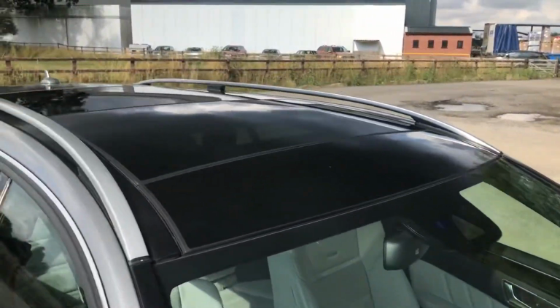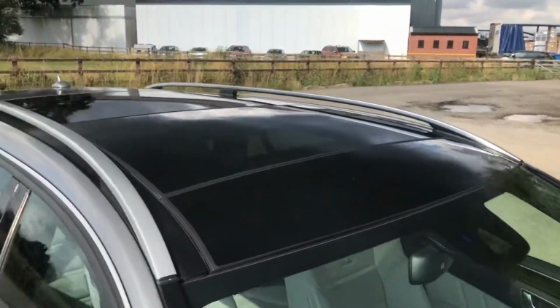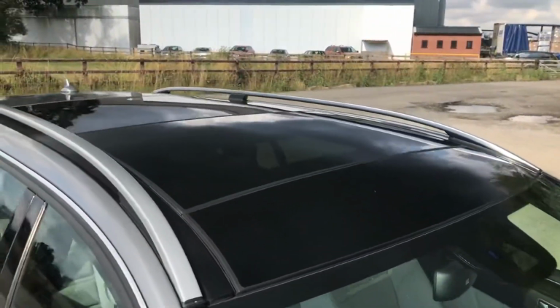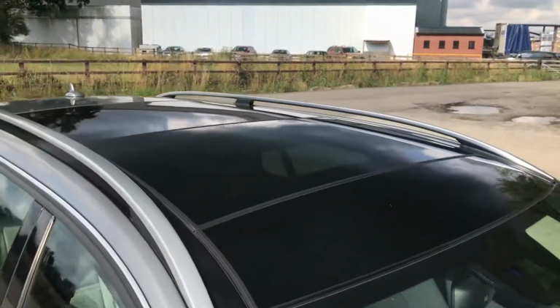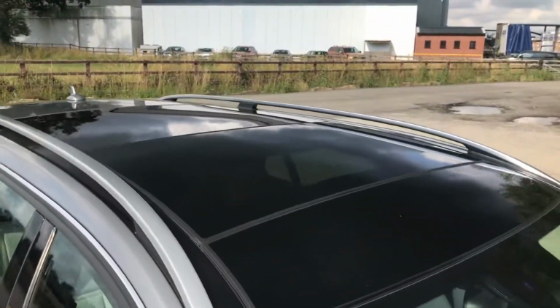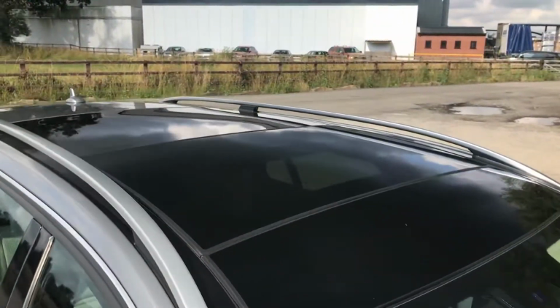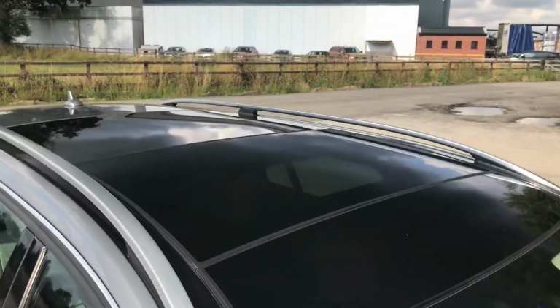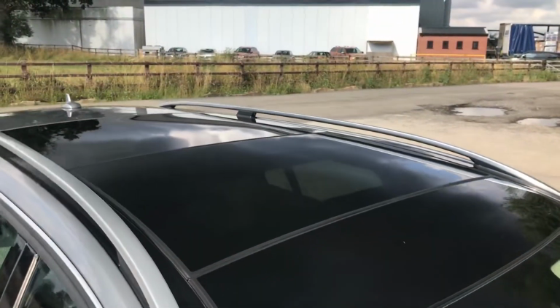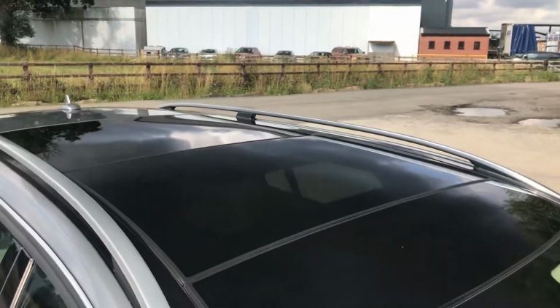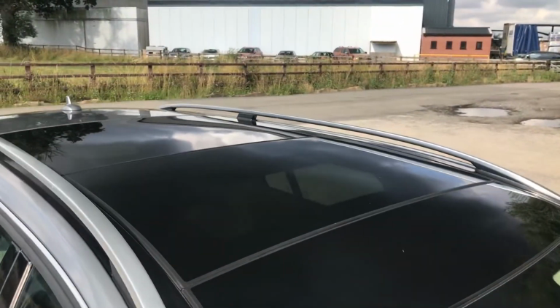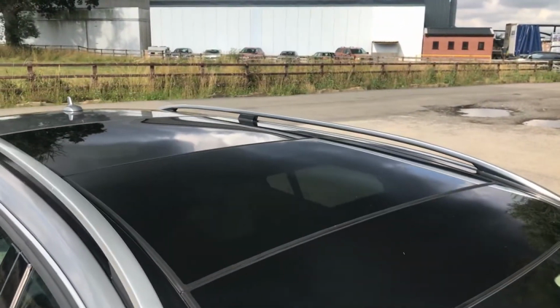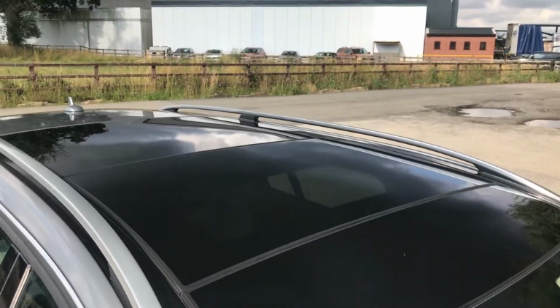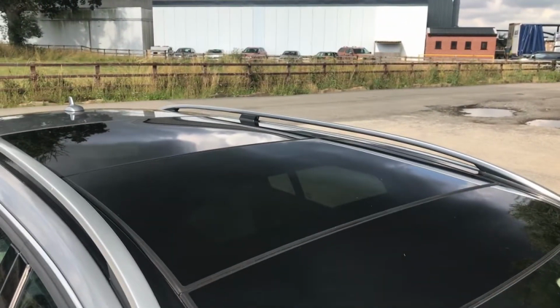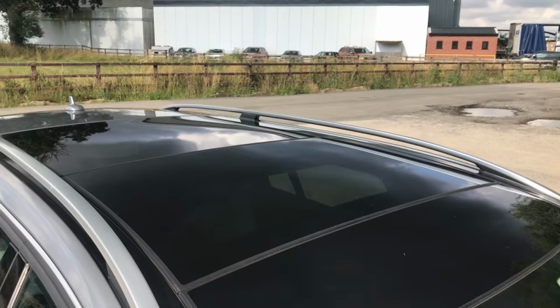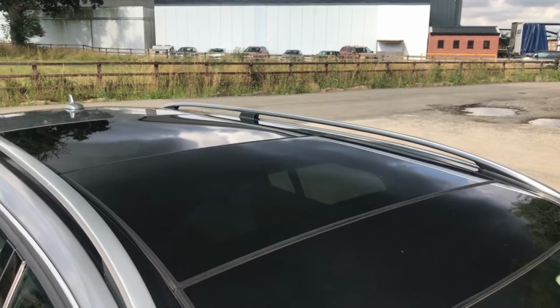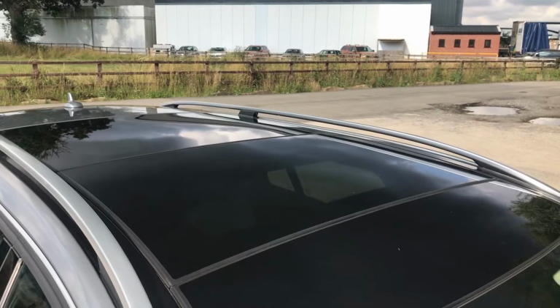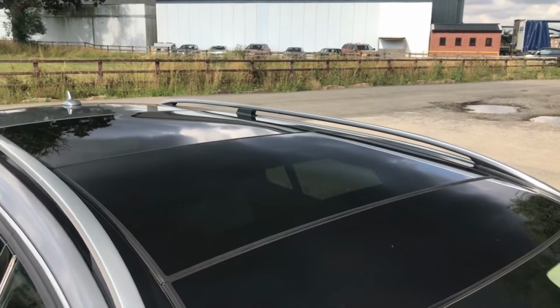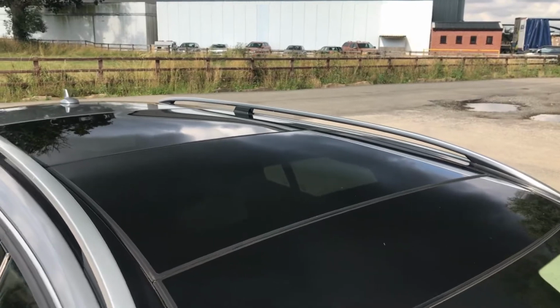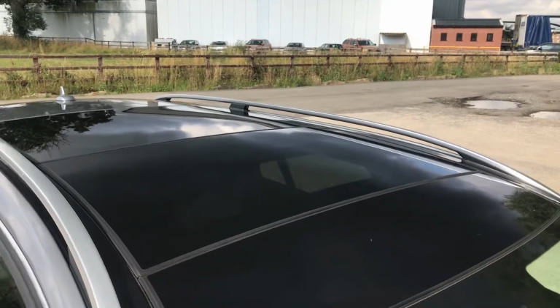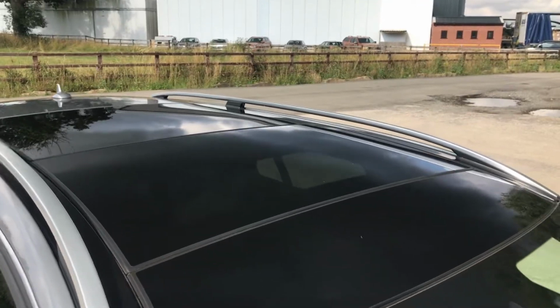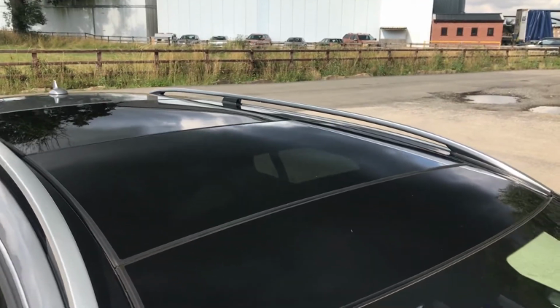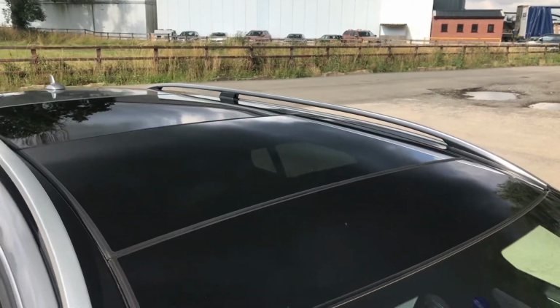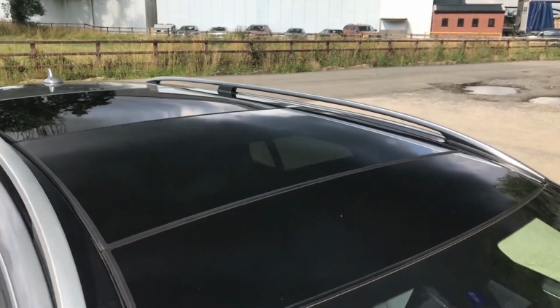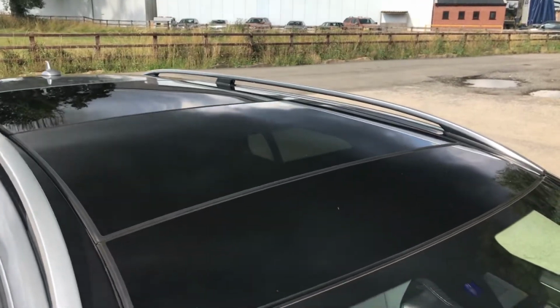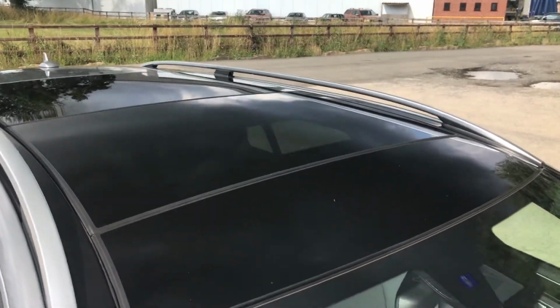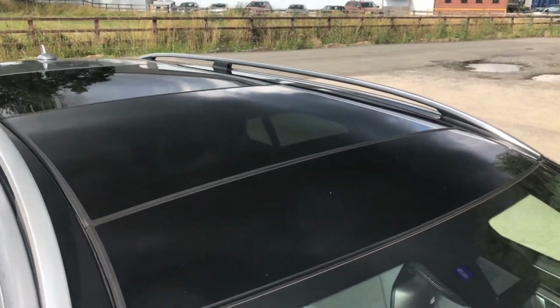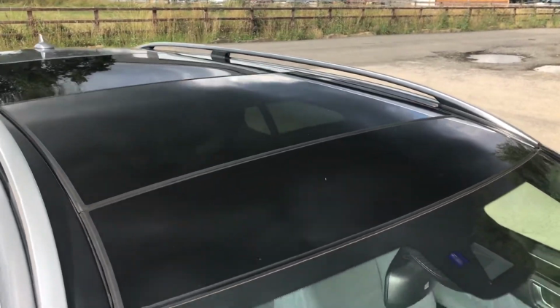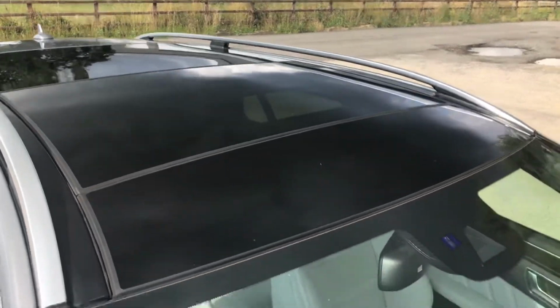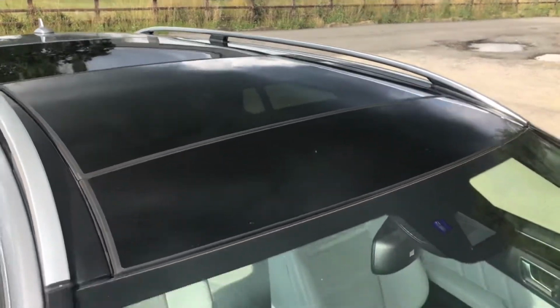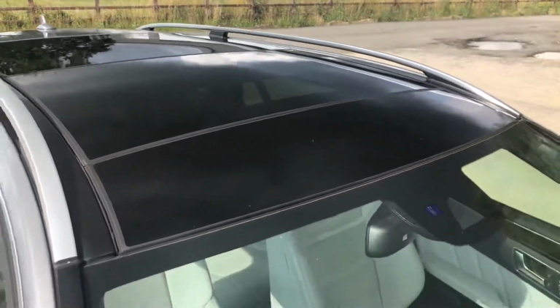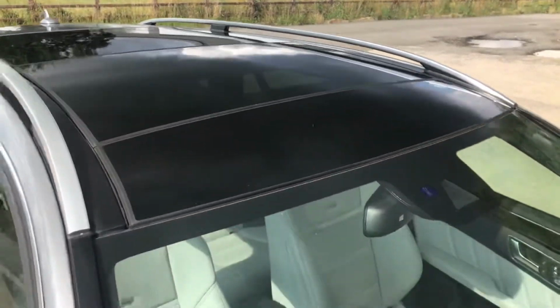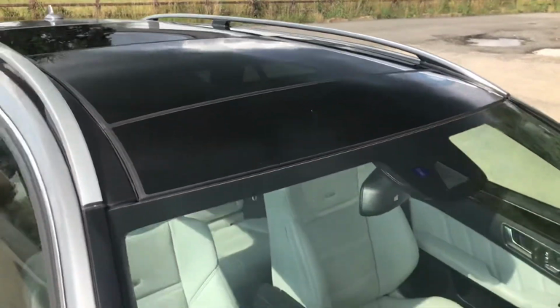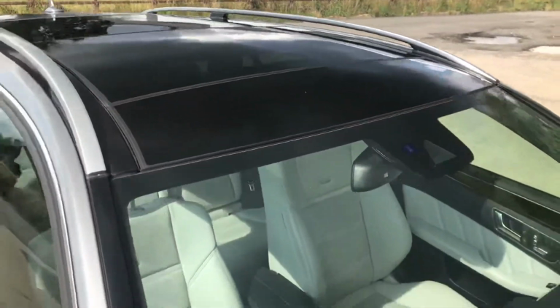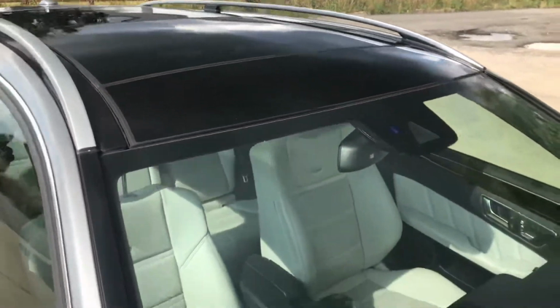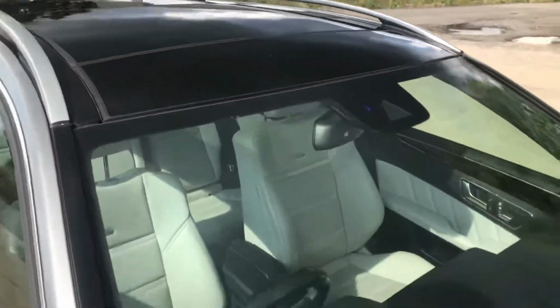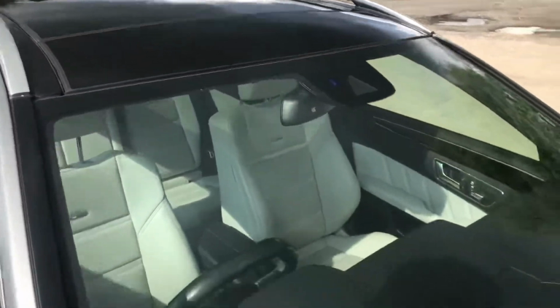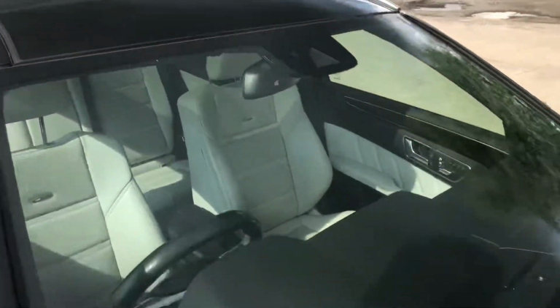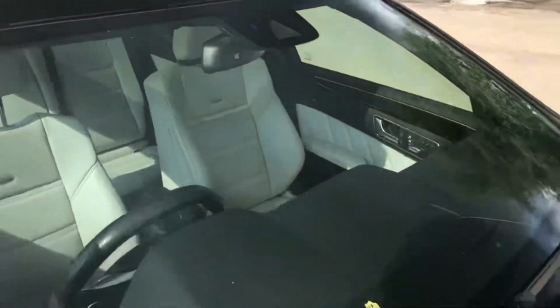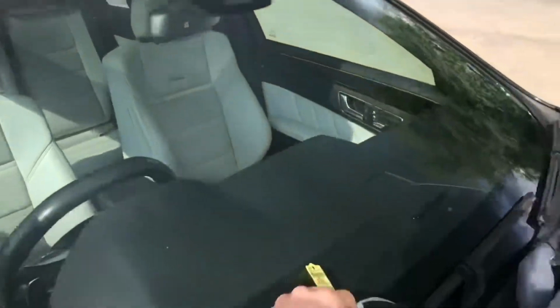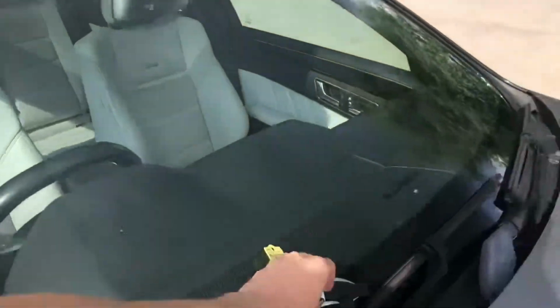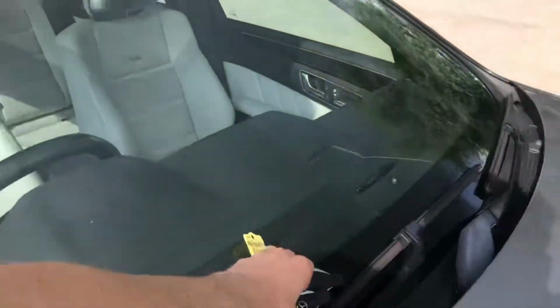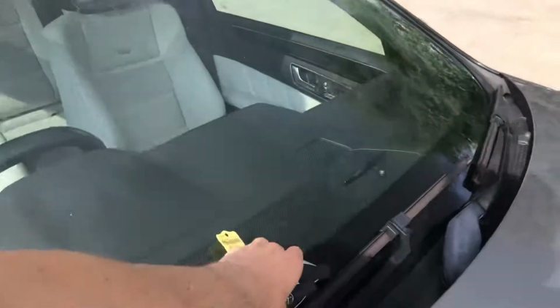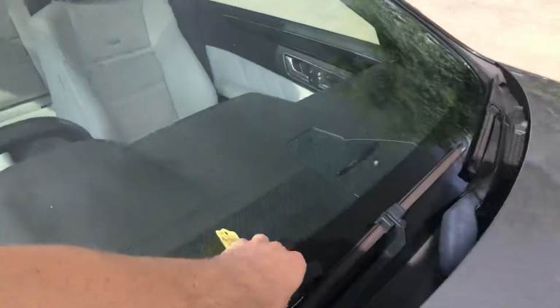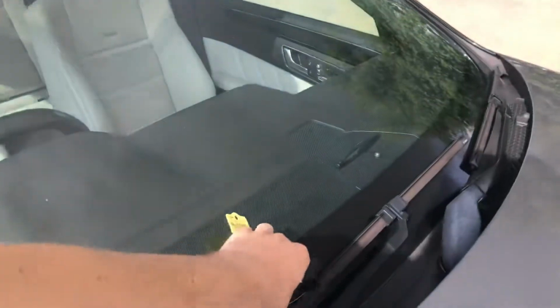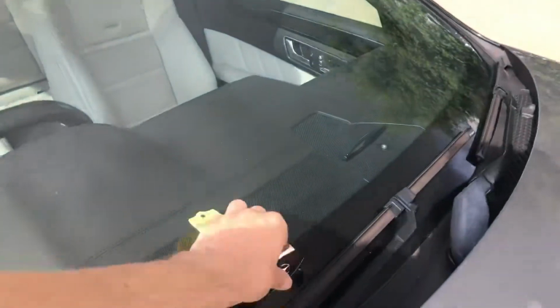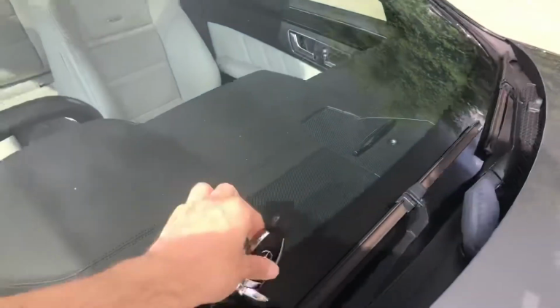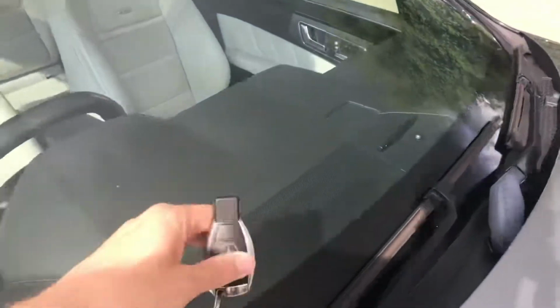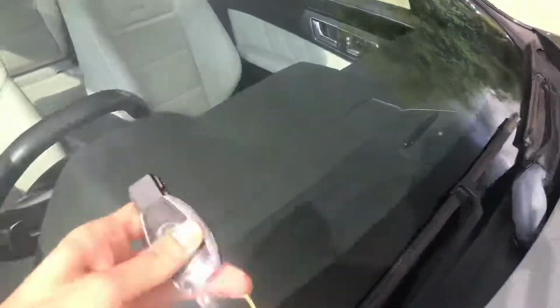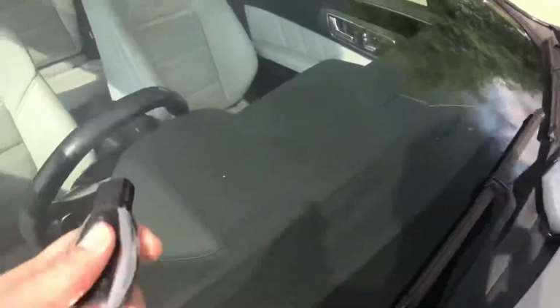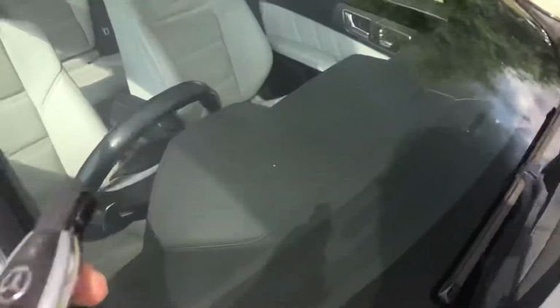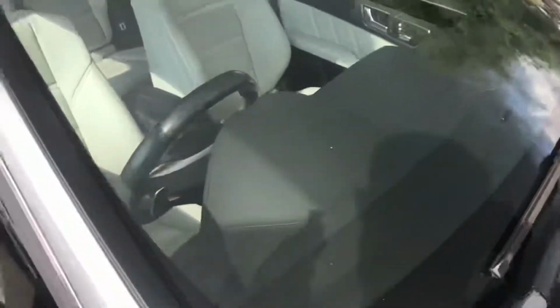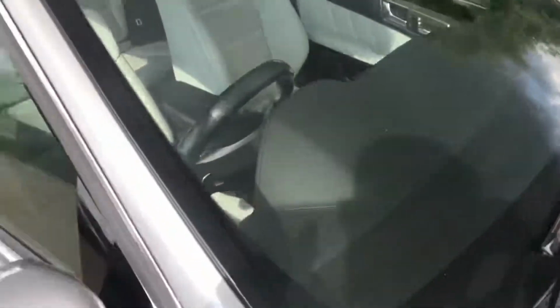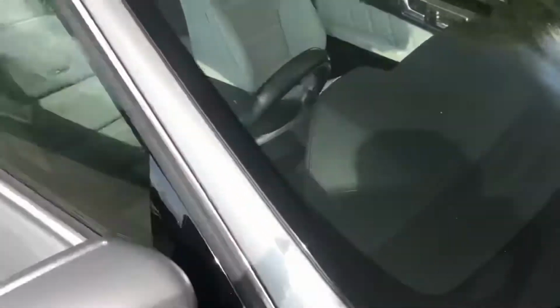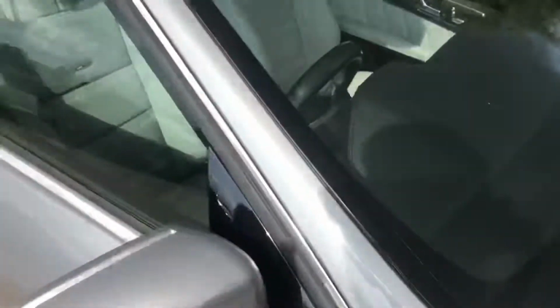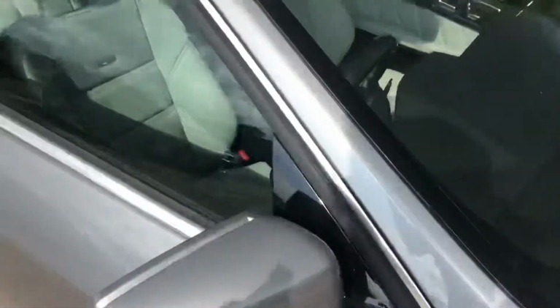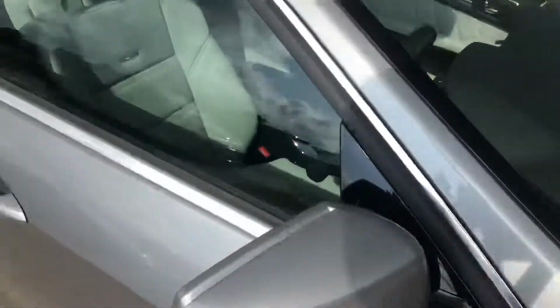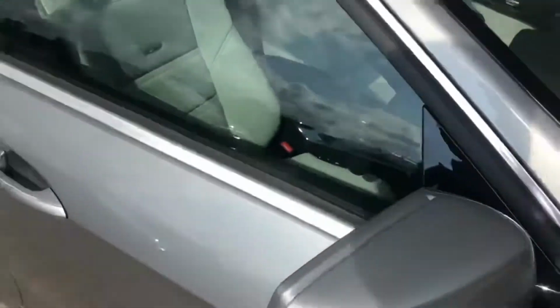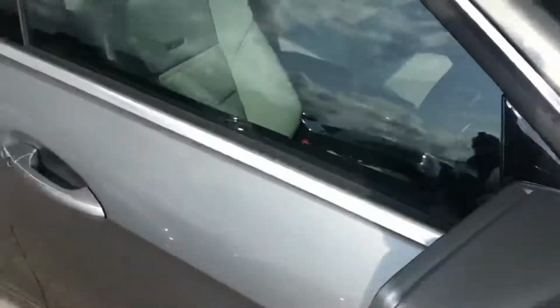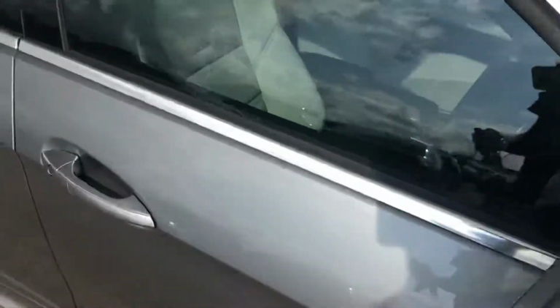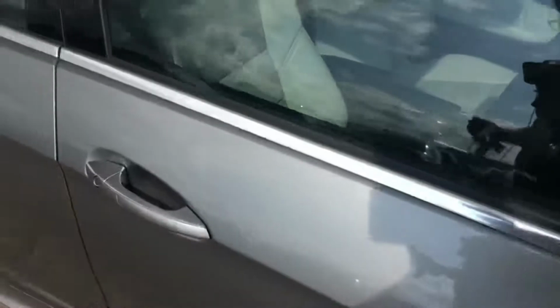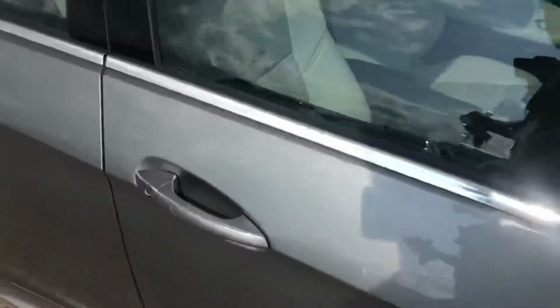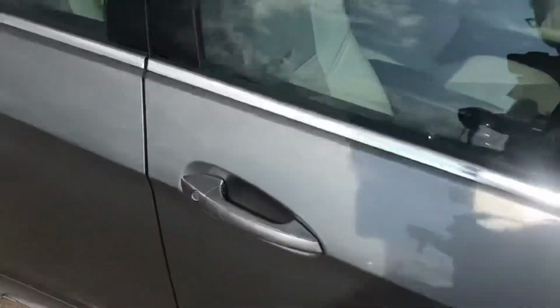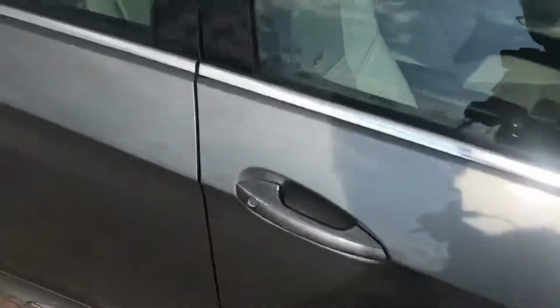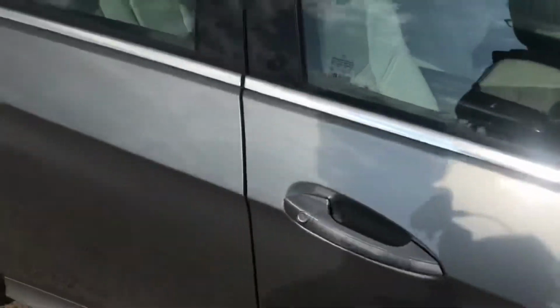You've got the windscreen, free from any major chips or cracks. Of course you've got the sunroof there. And you have got two keys for this one as well, which is worth pointing out.